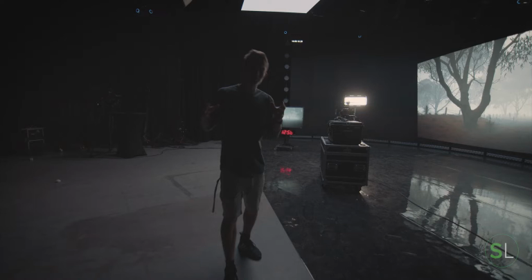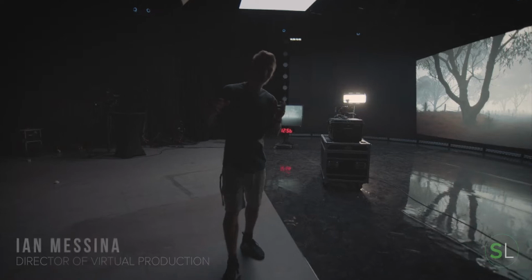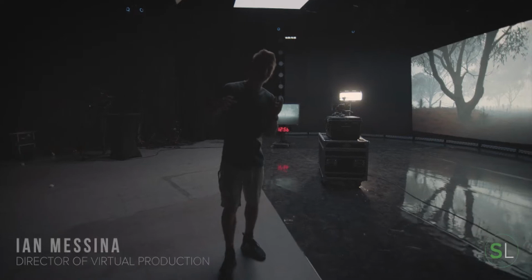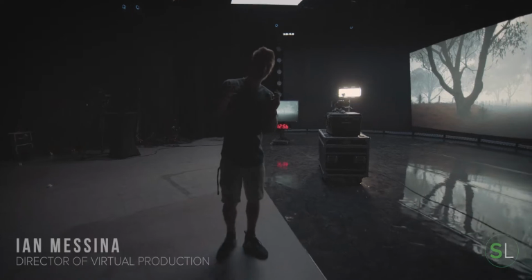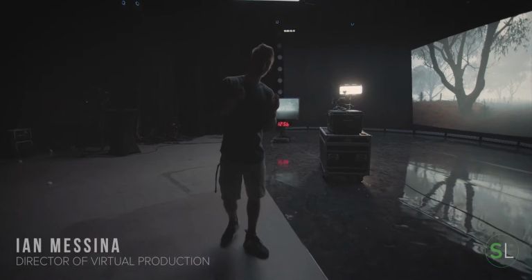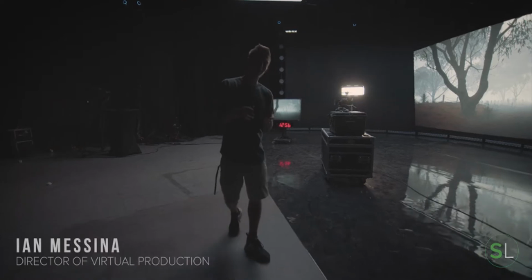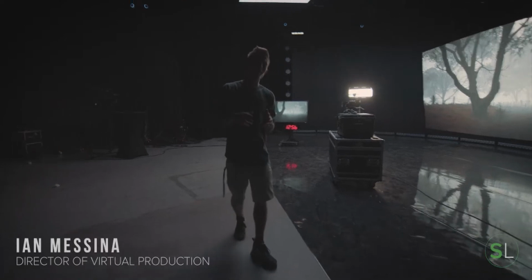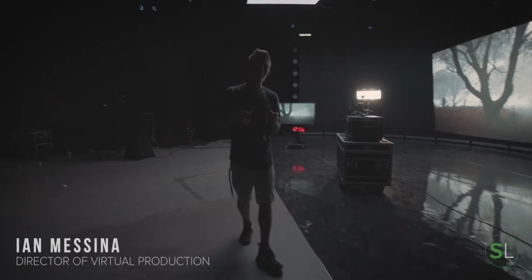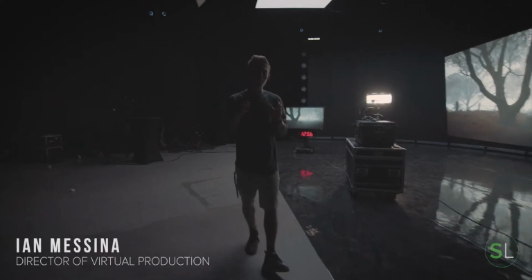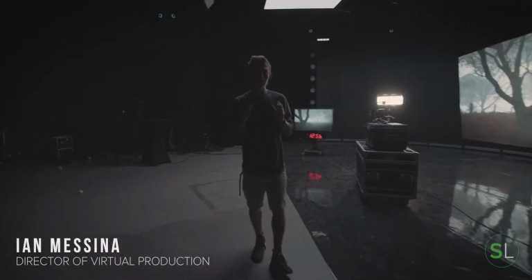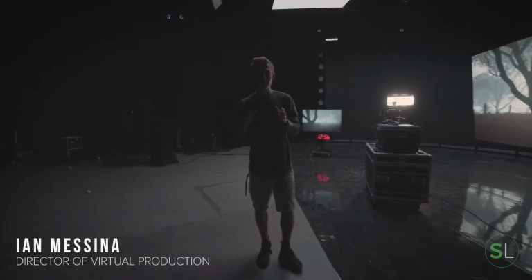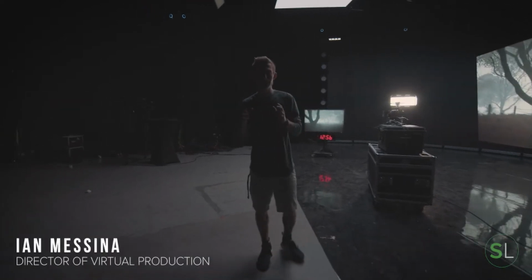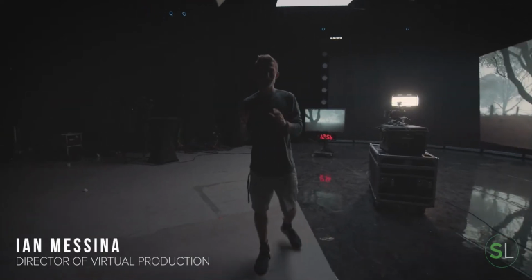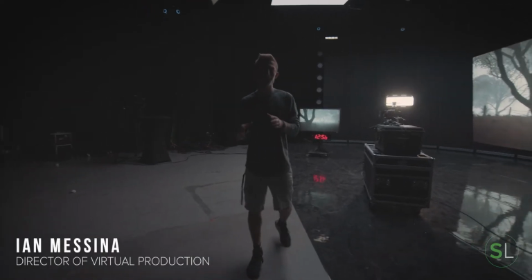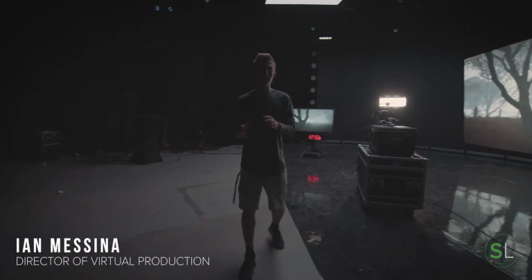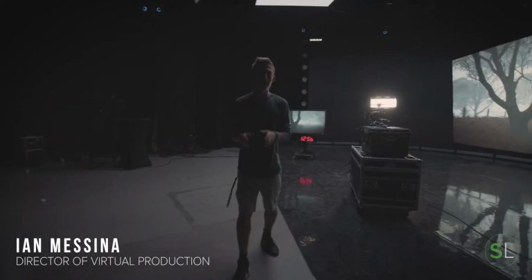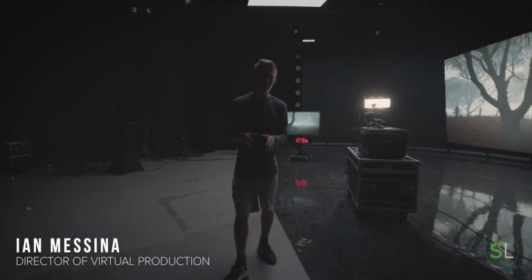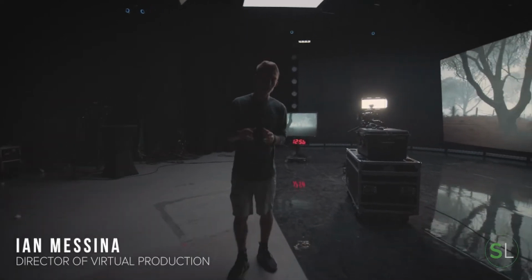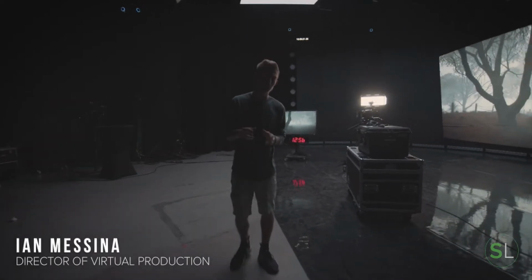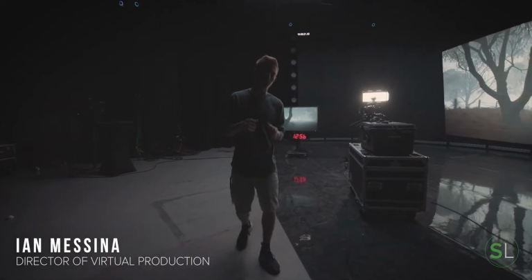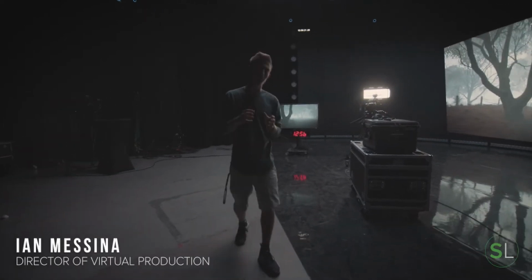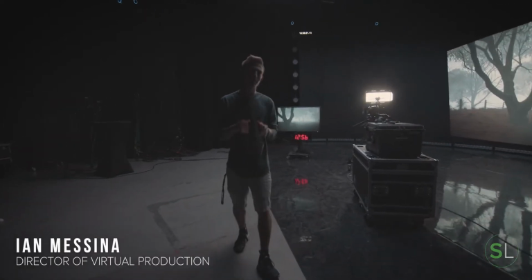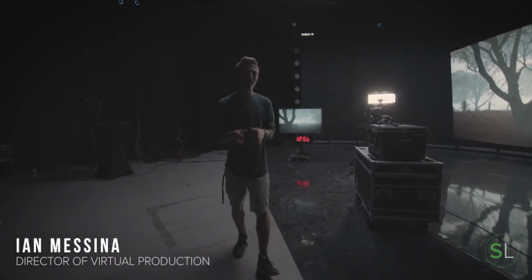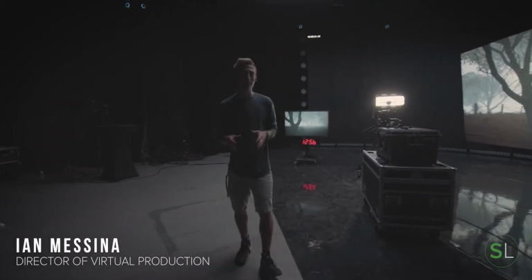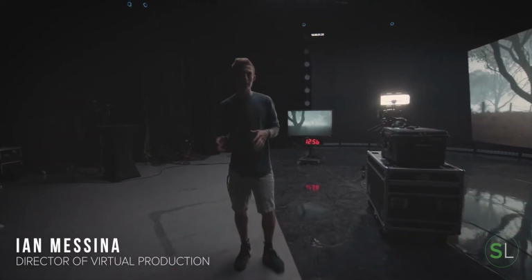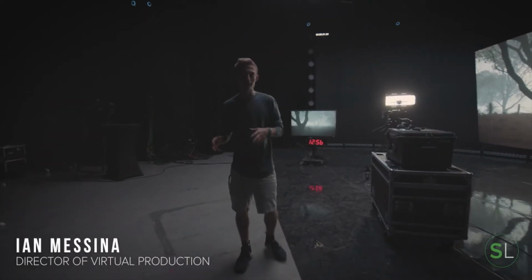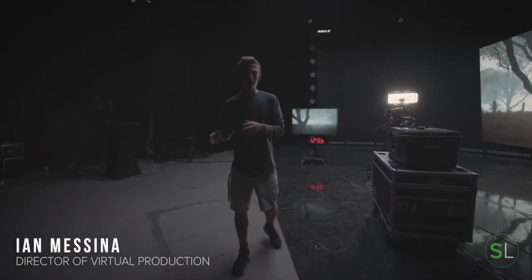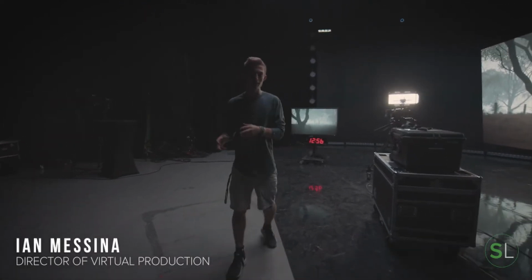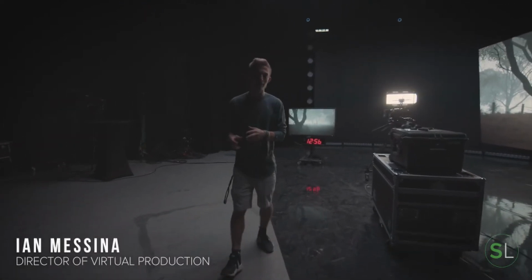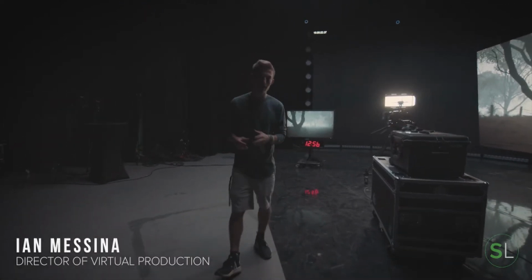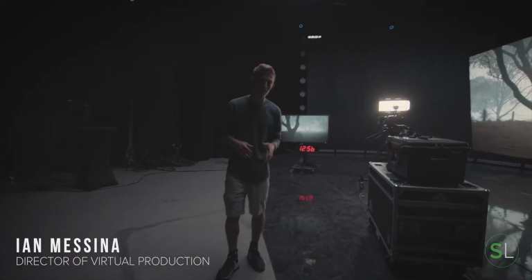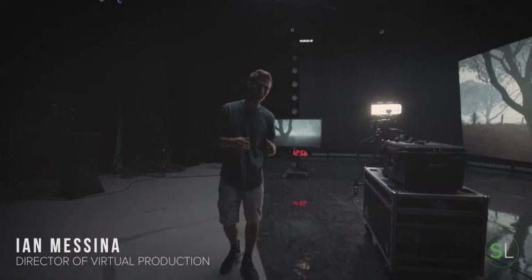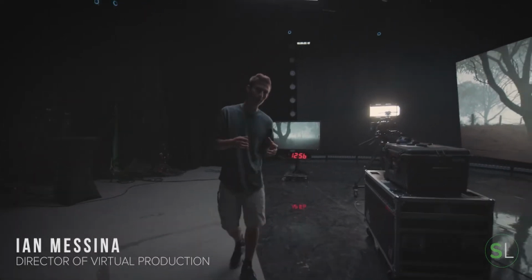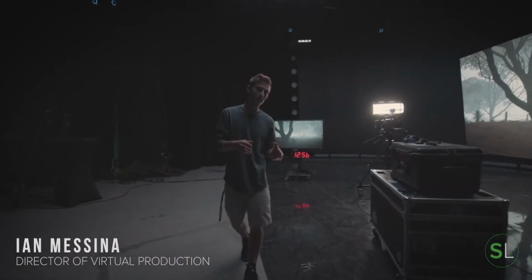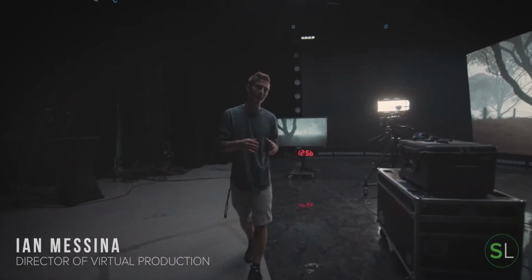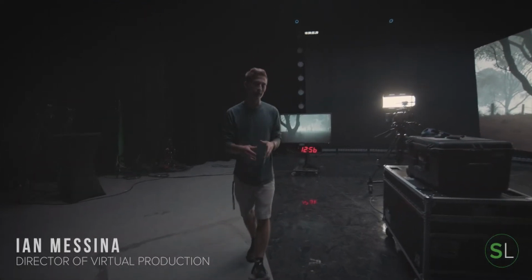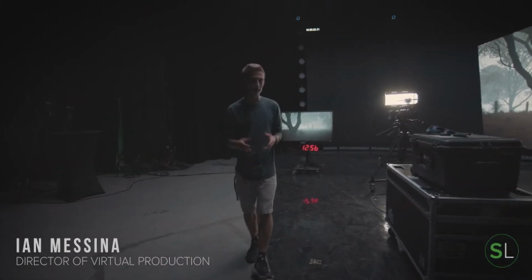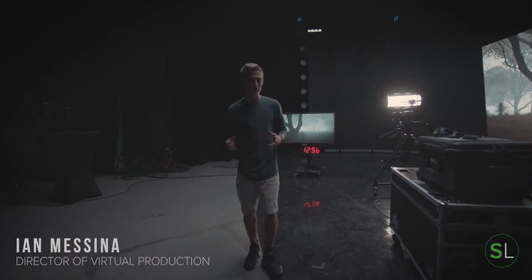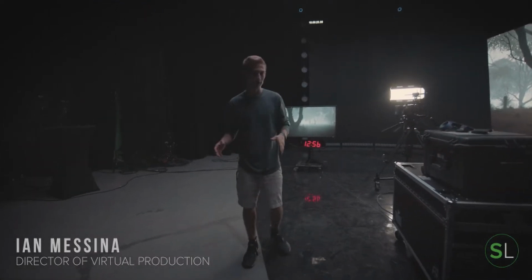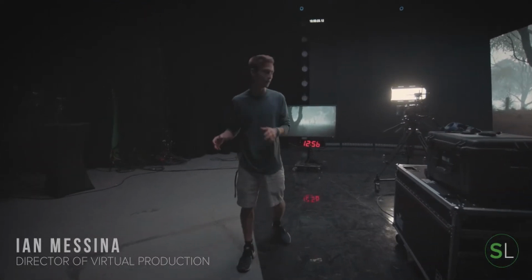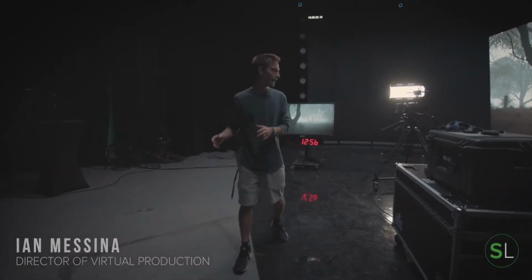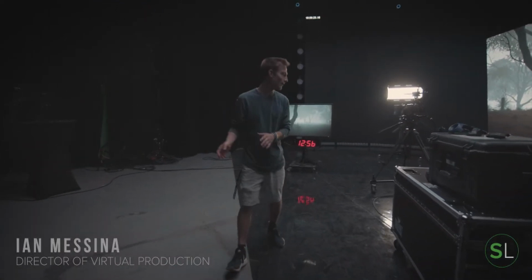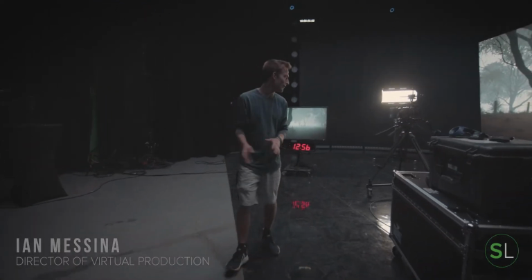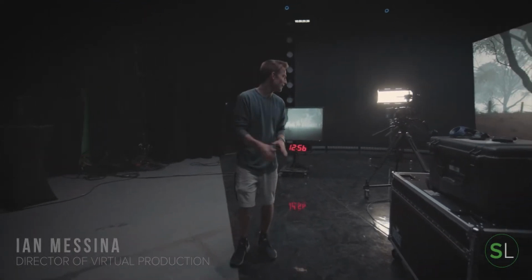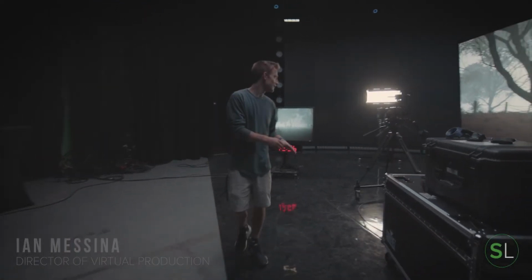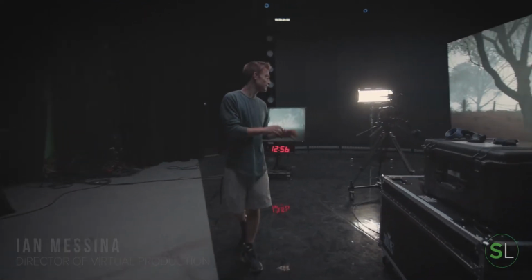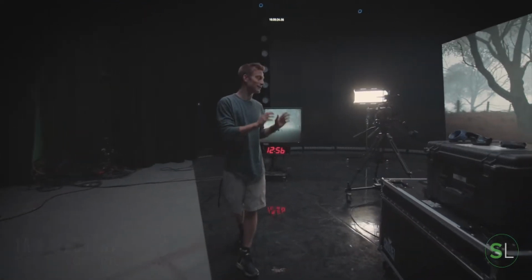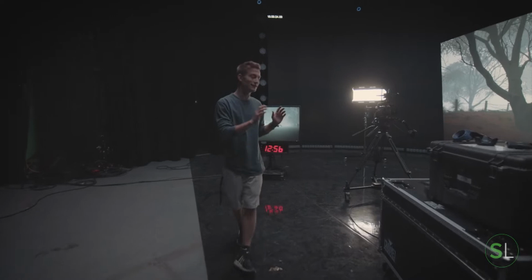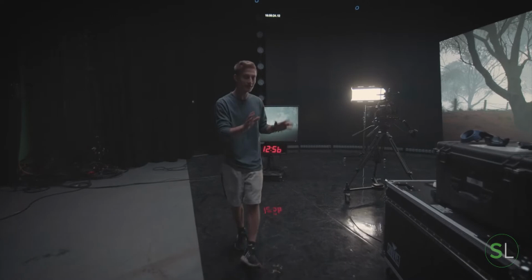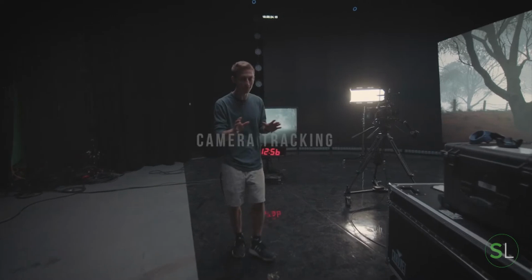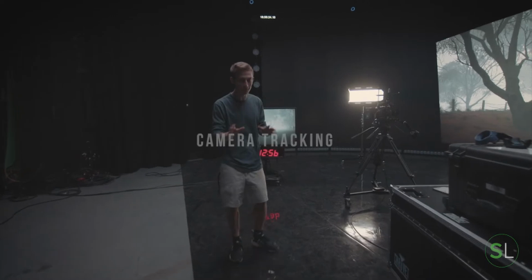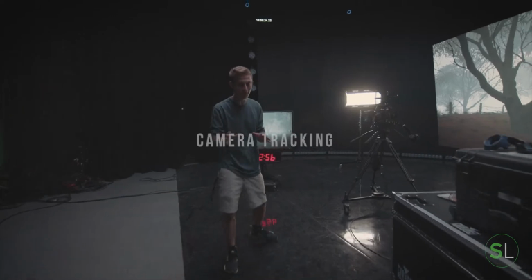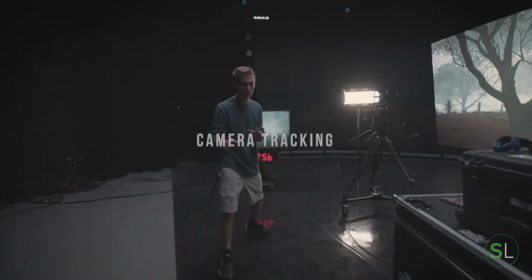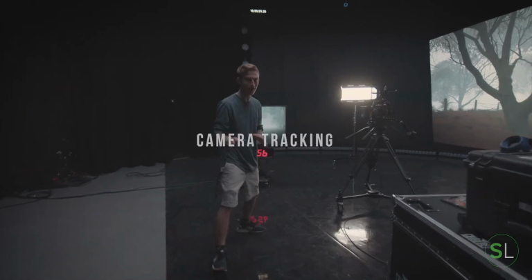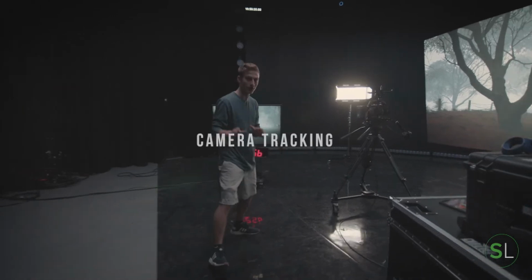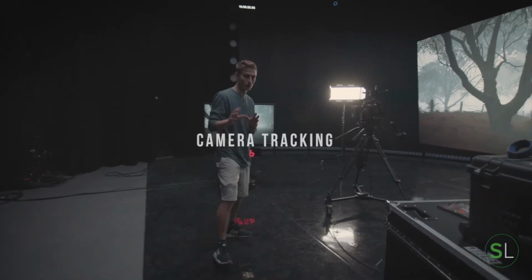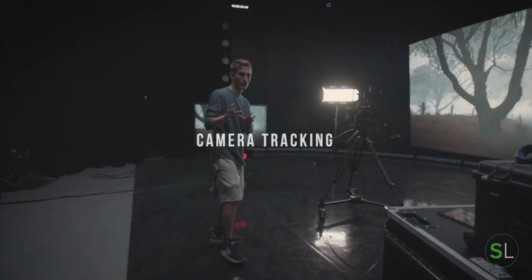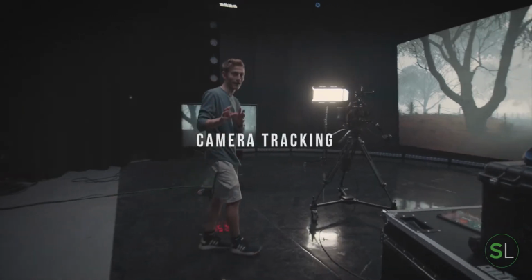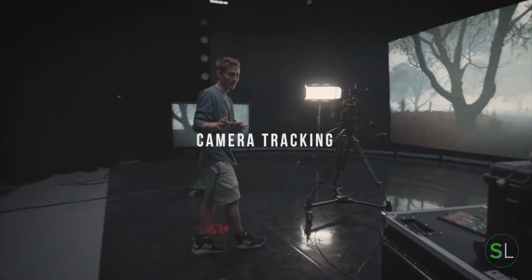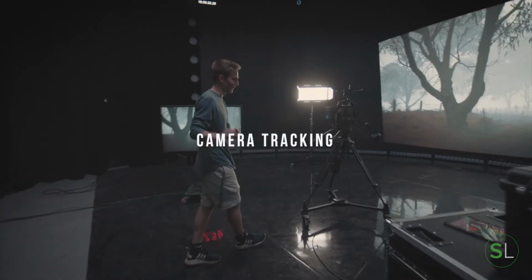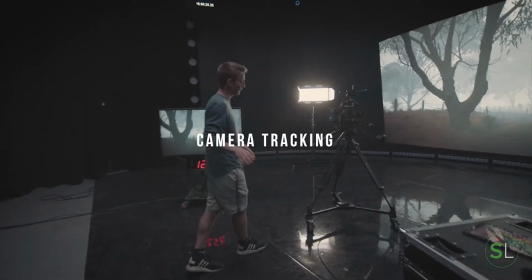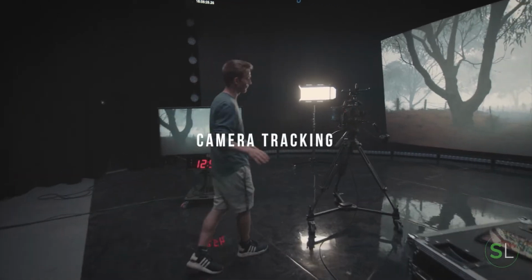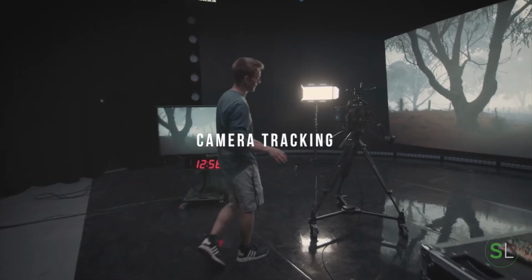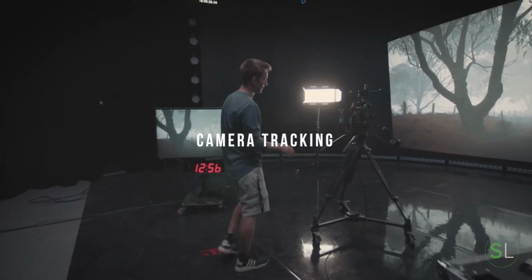Today we finally have some time to show you a bit of the technology that we use here at StudioLab — specifically our tracking information.